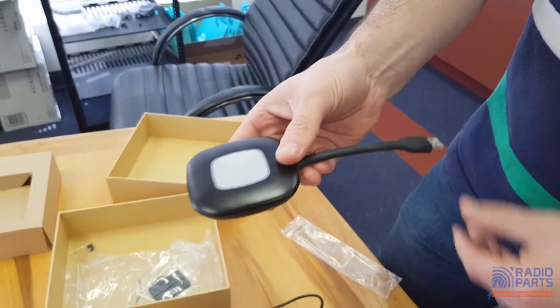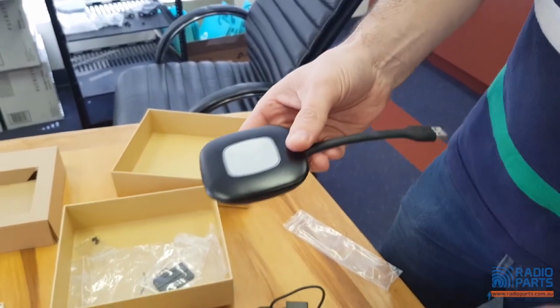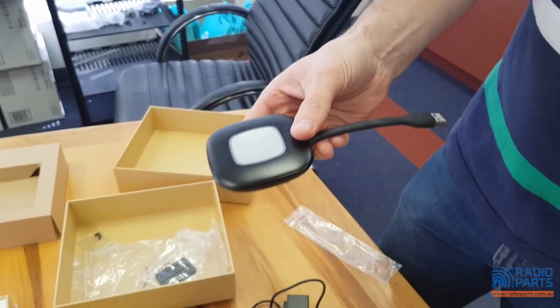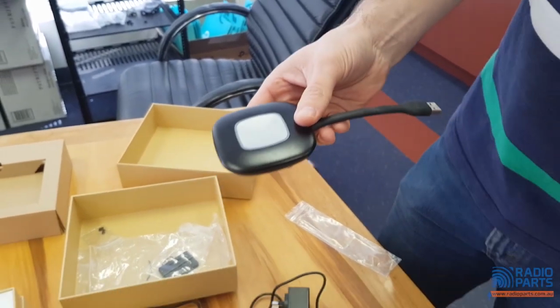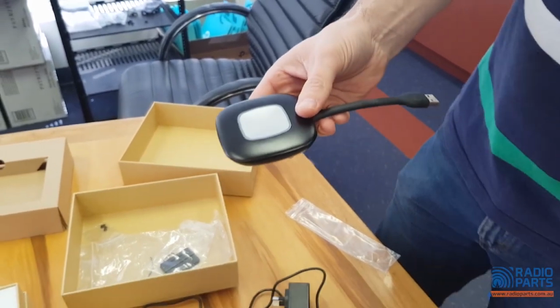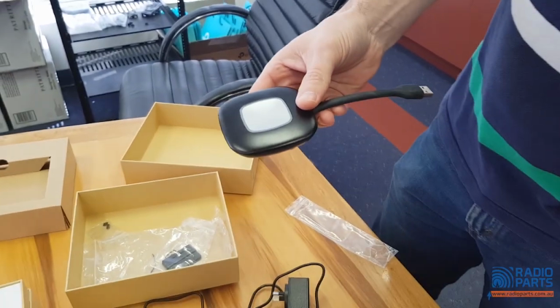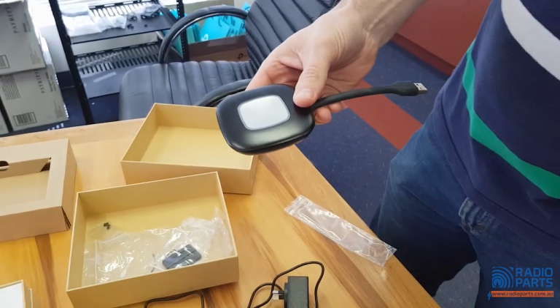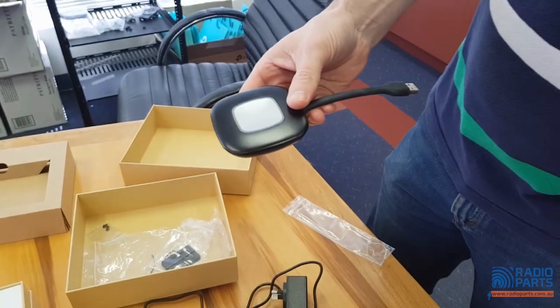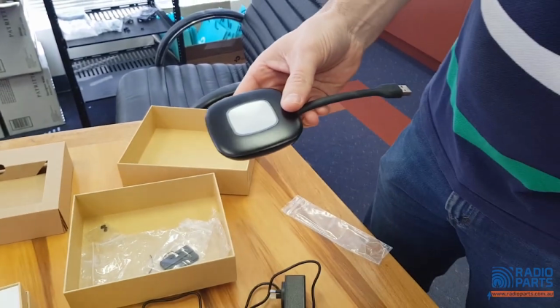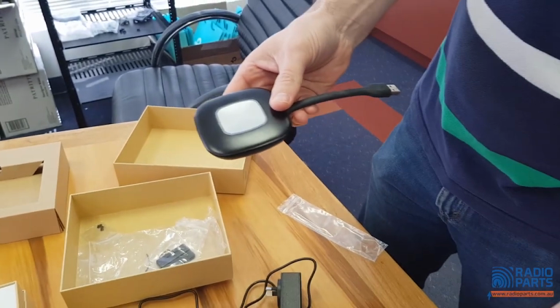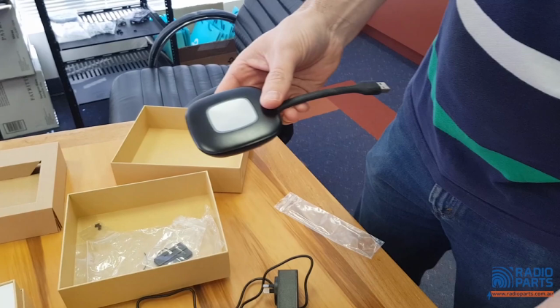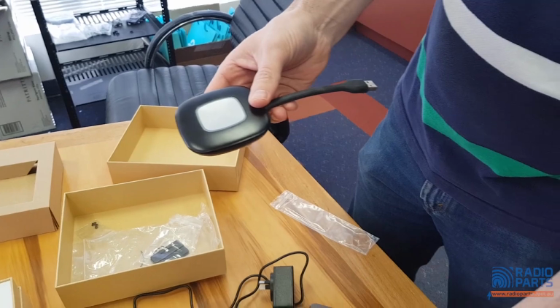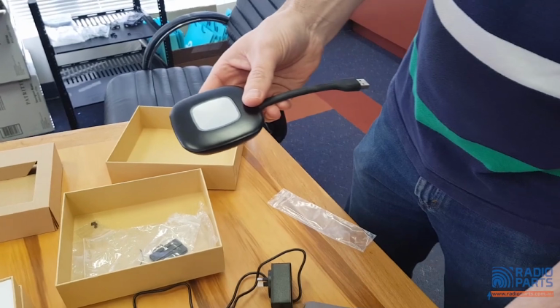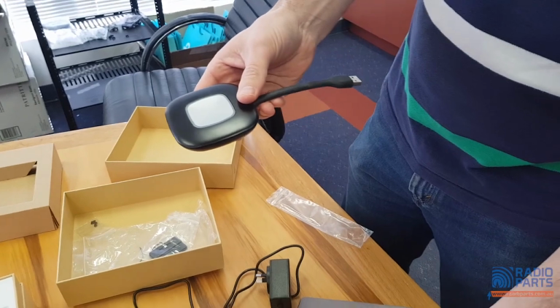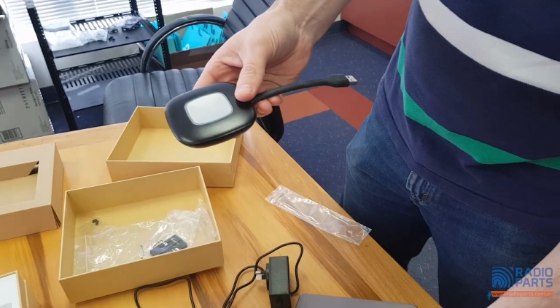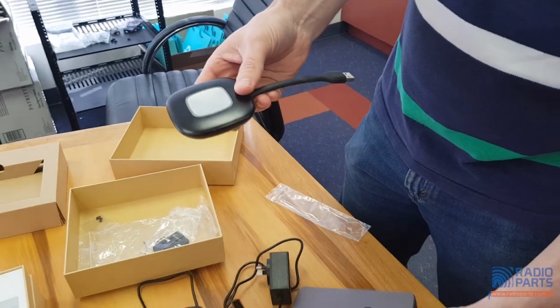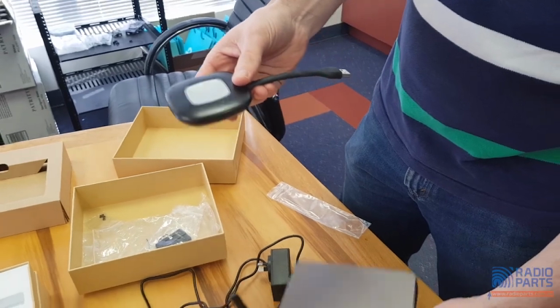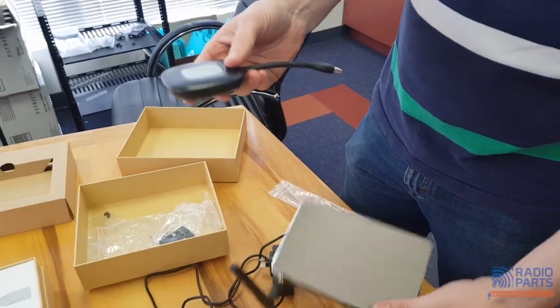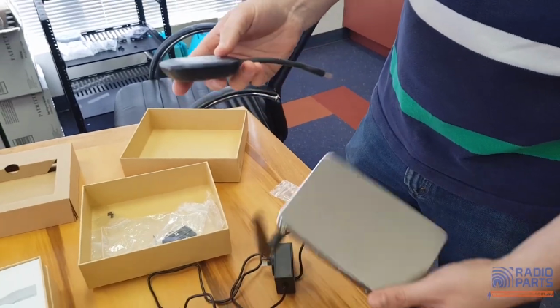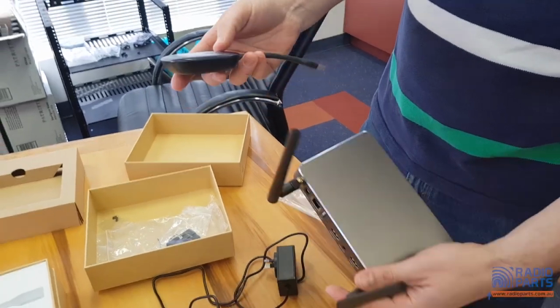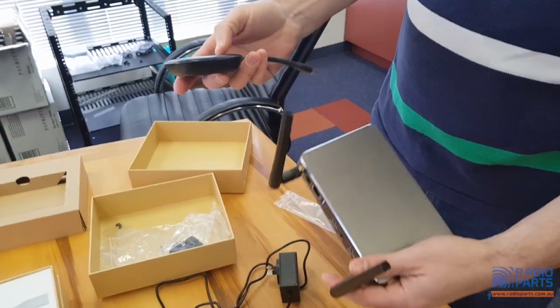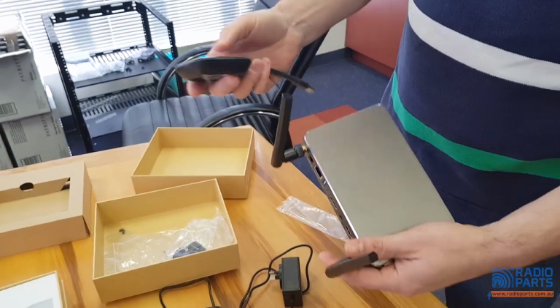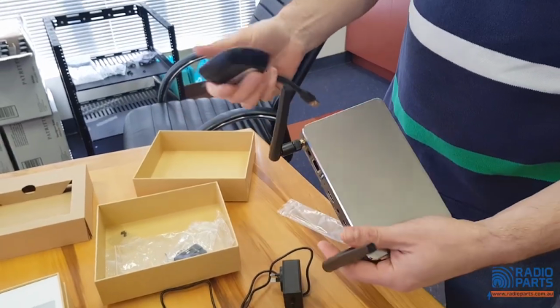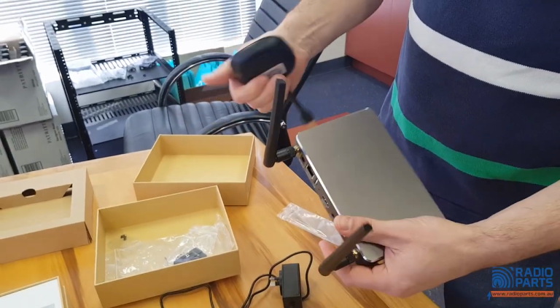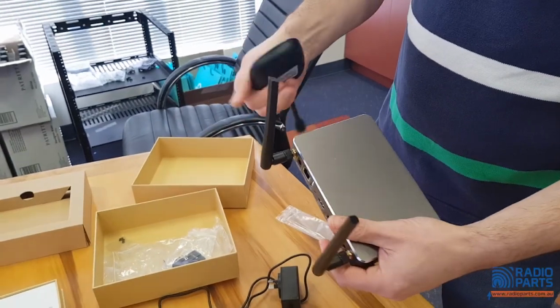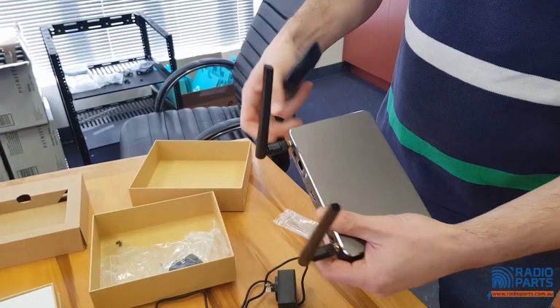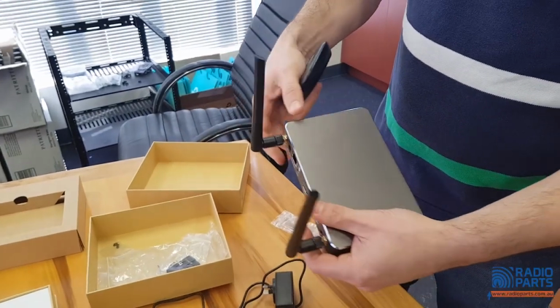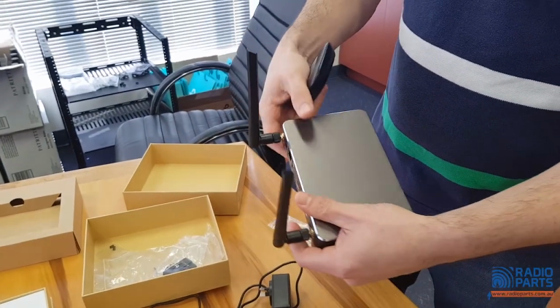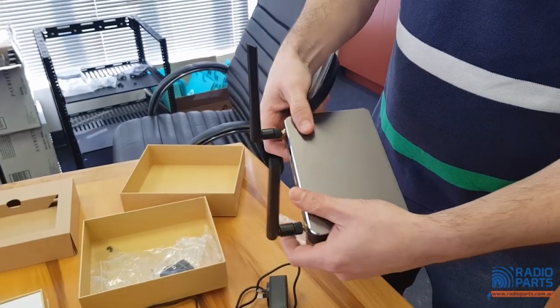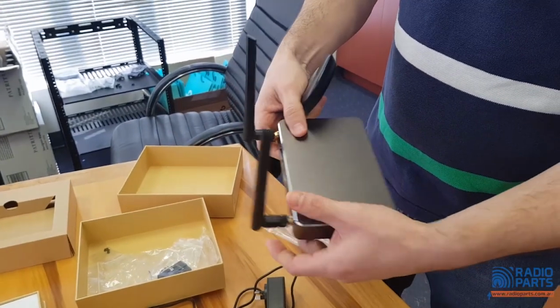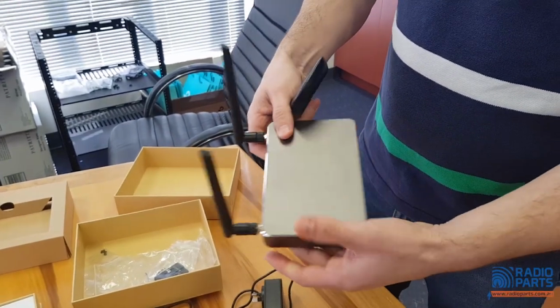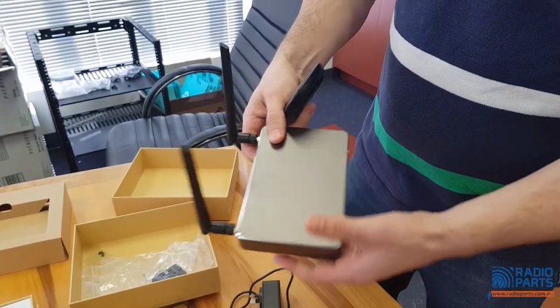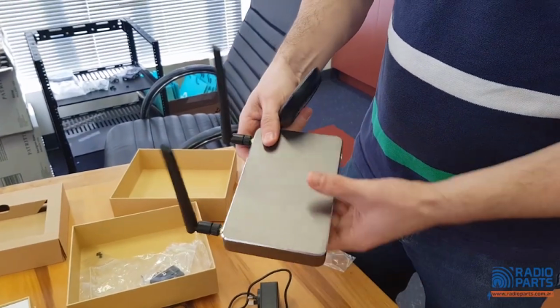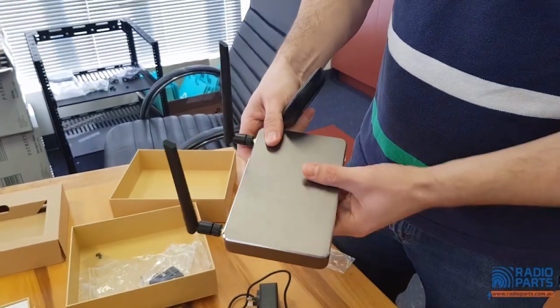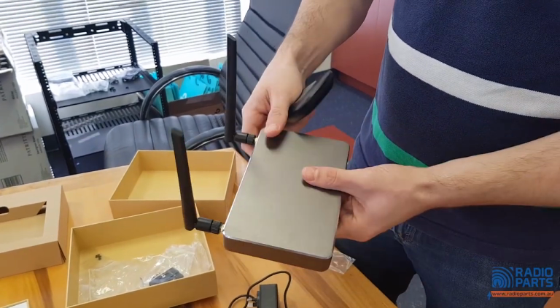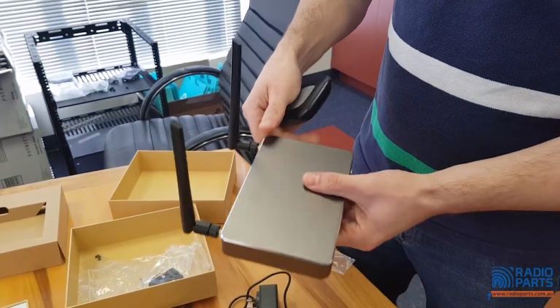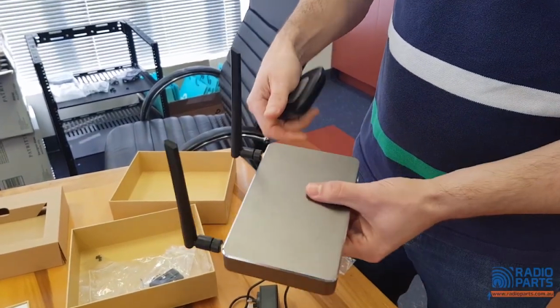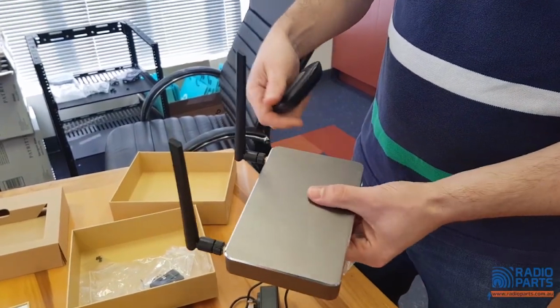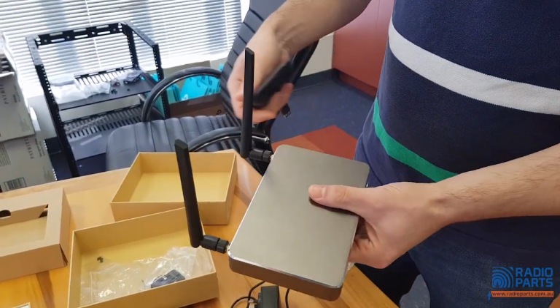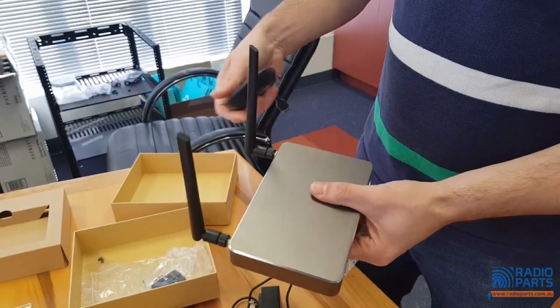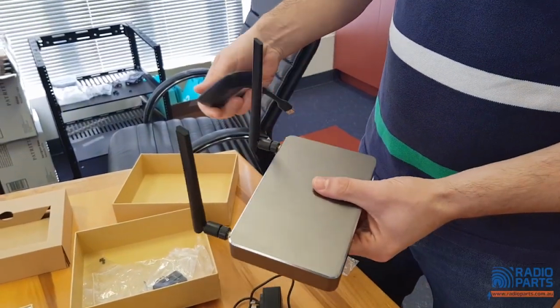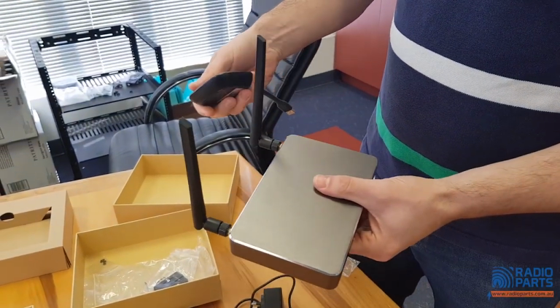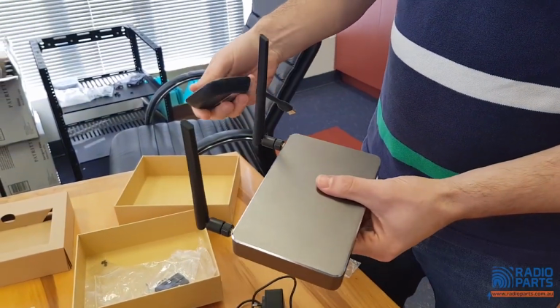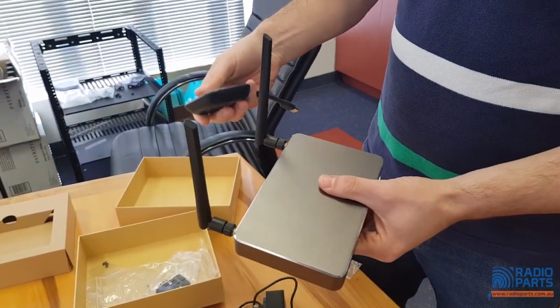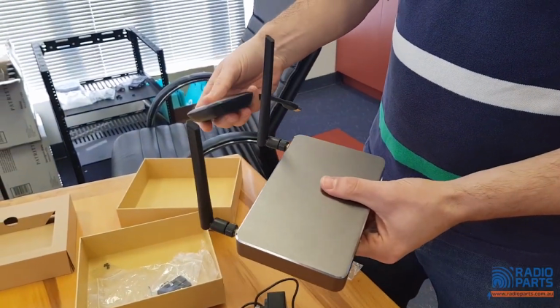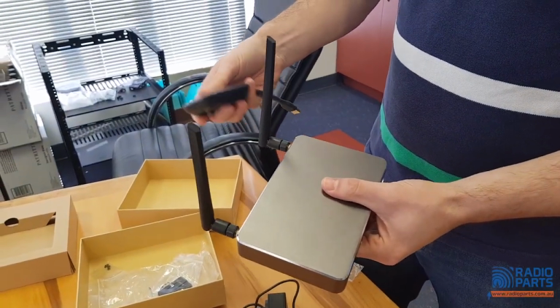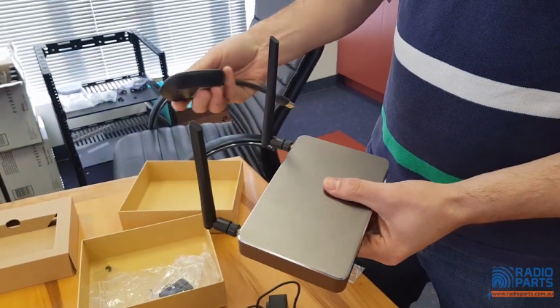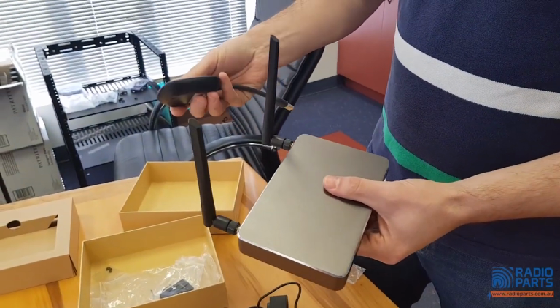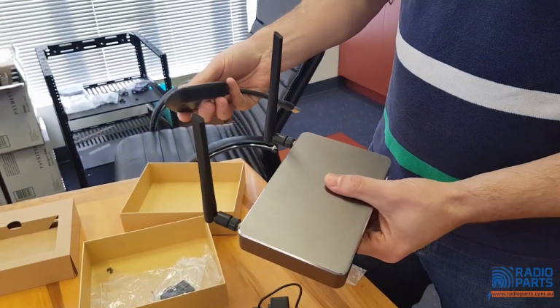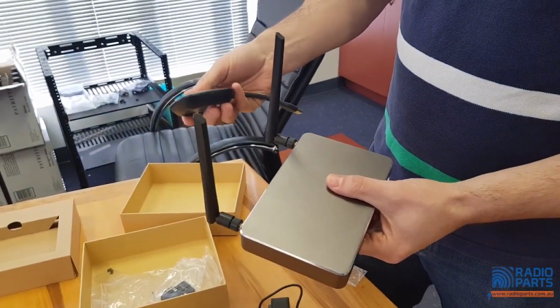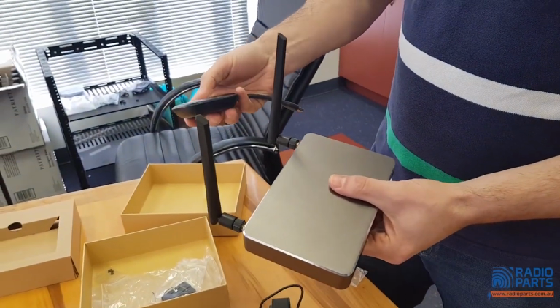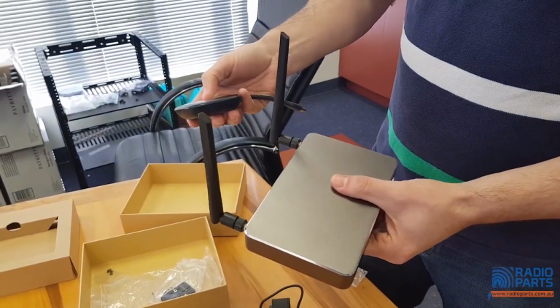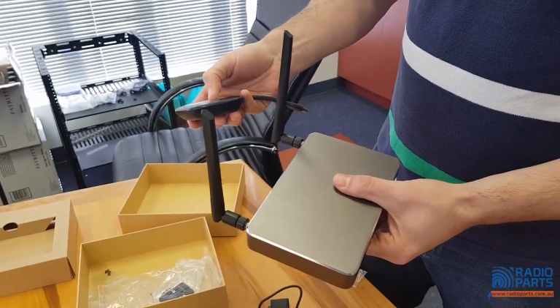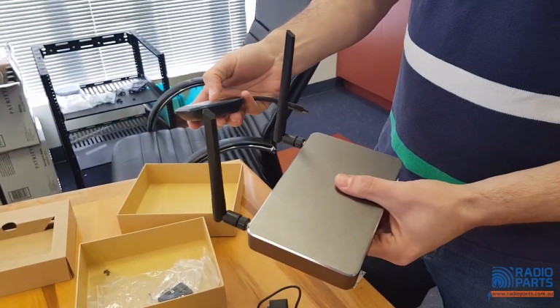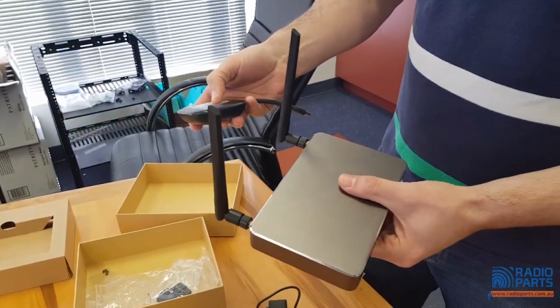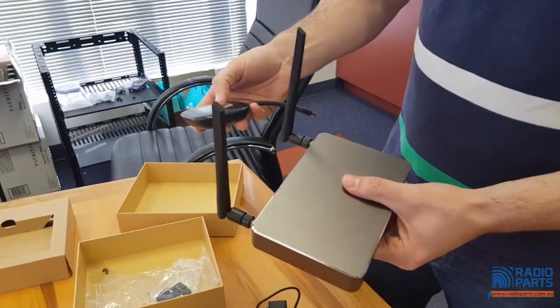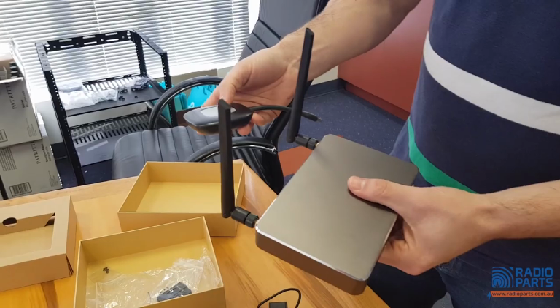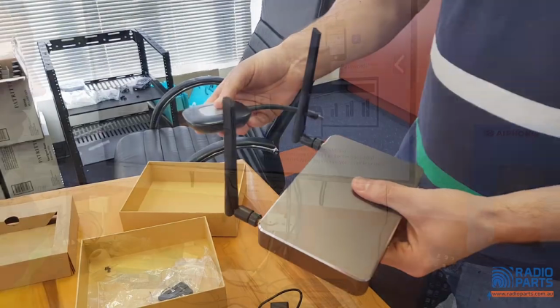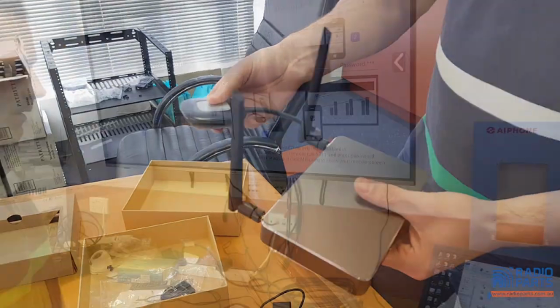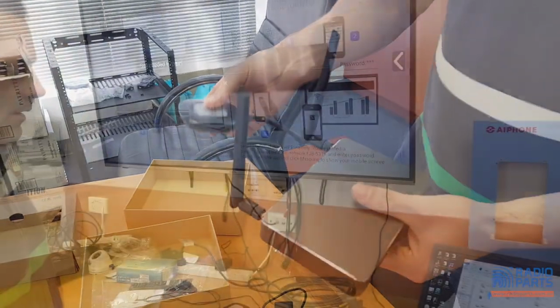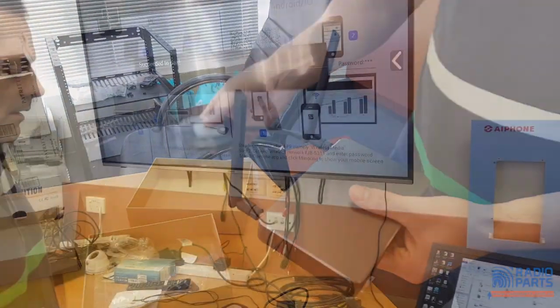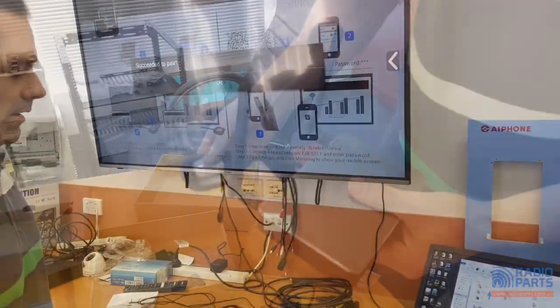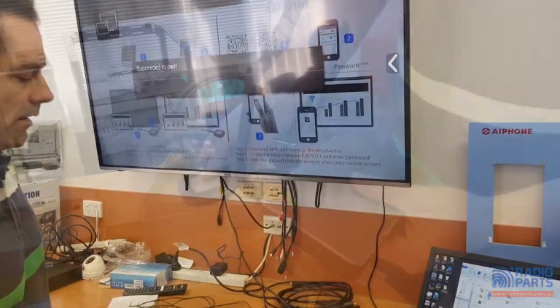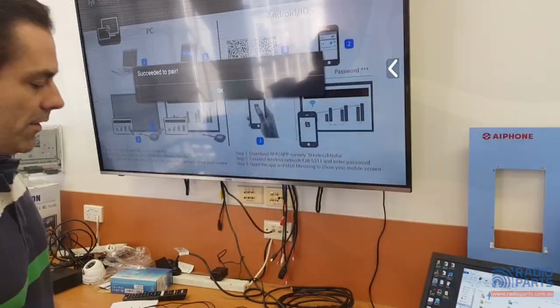This one is a lot newer, so it's got things like 11AC and 4K.